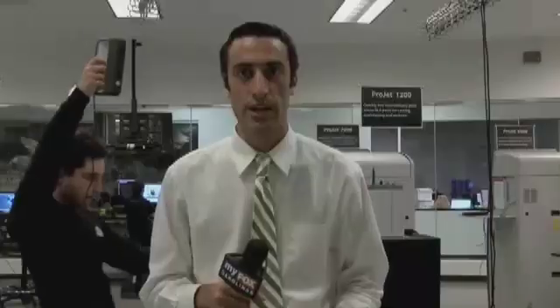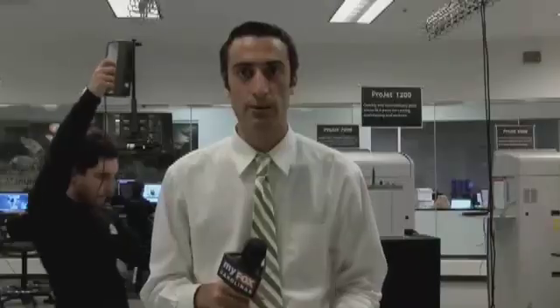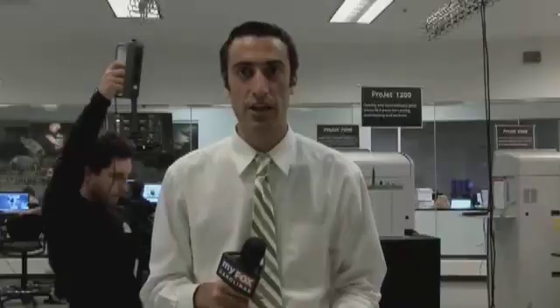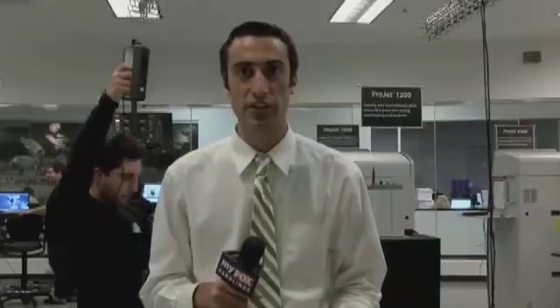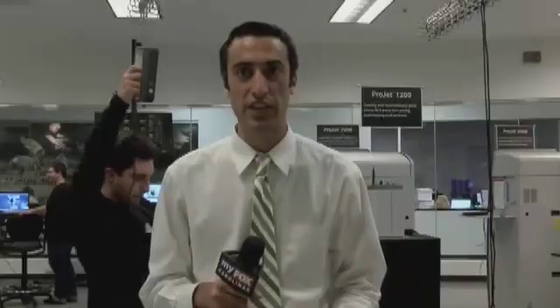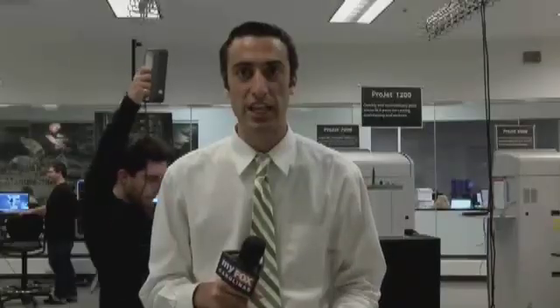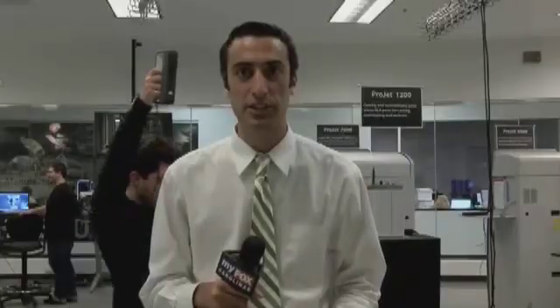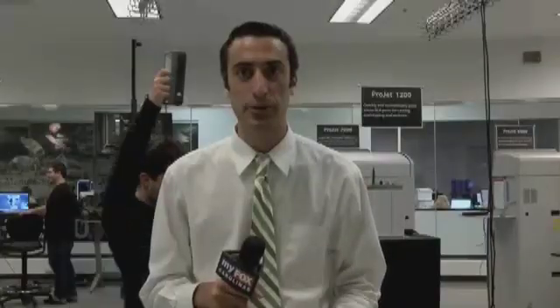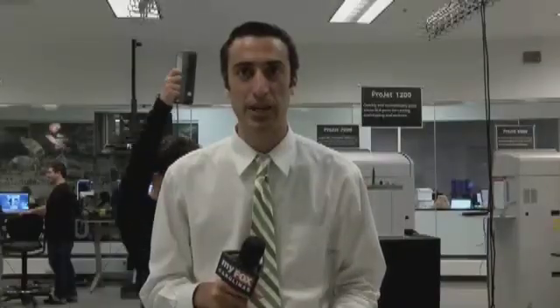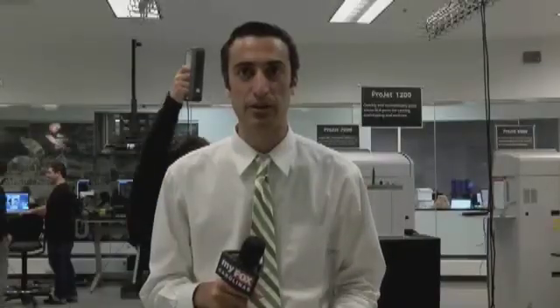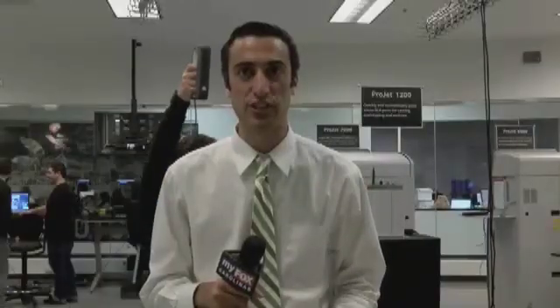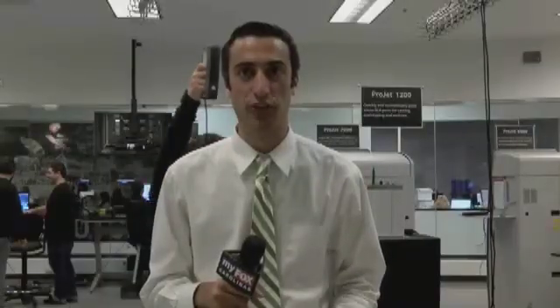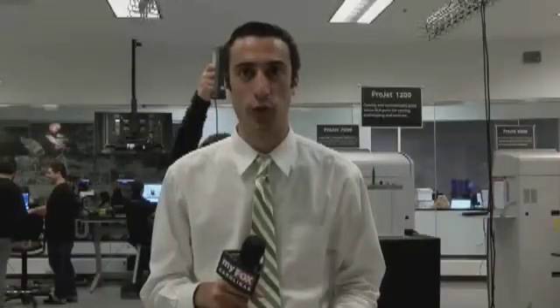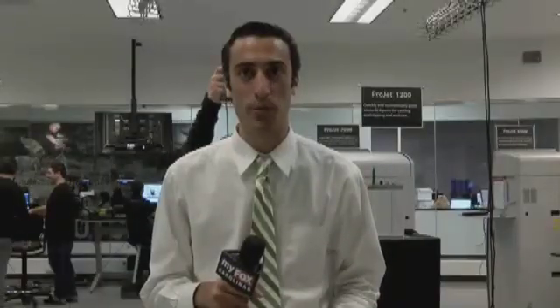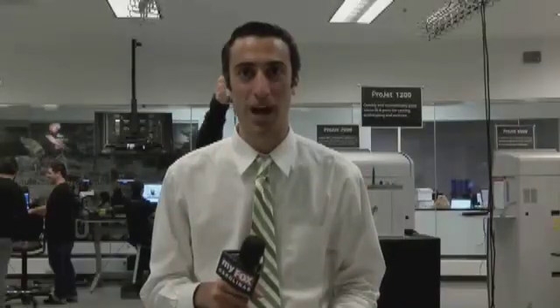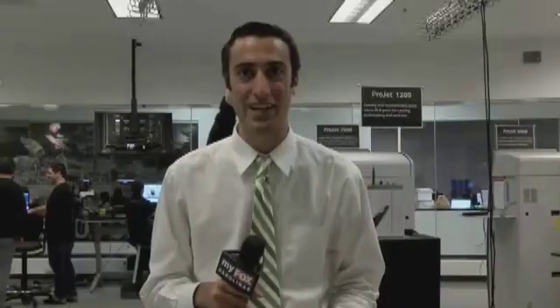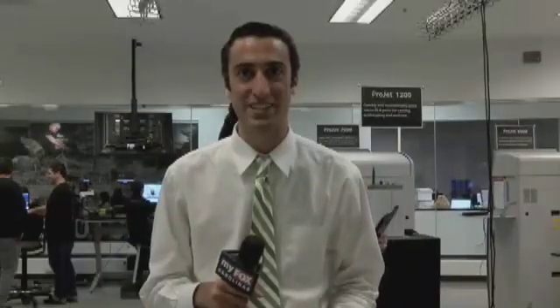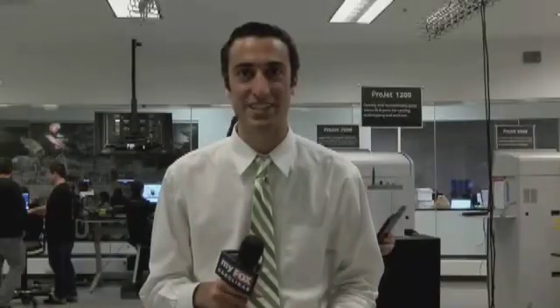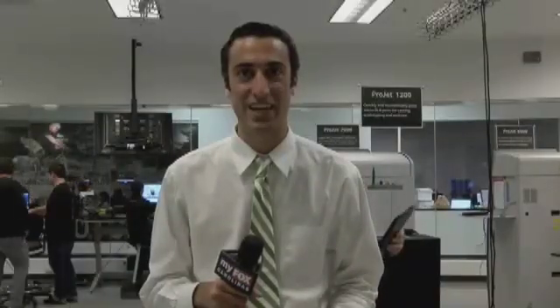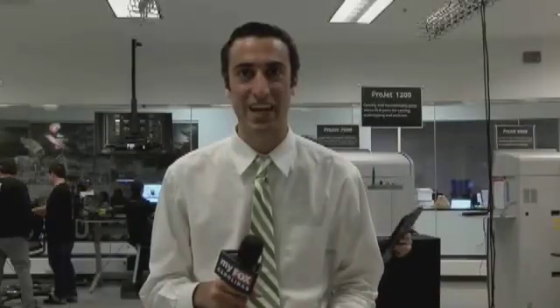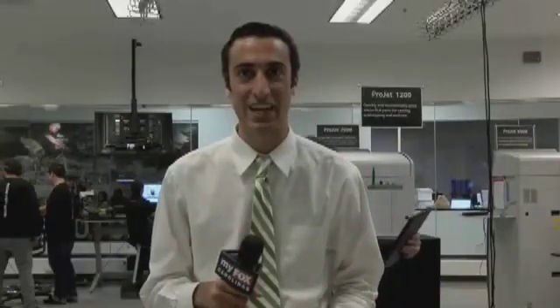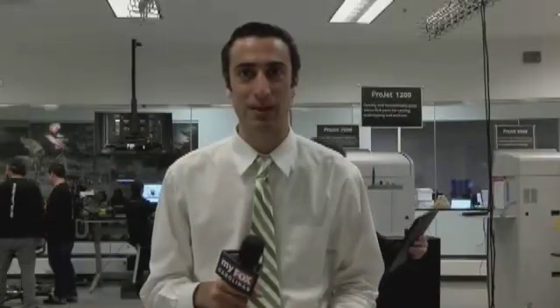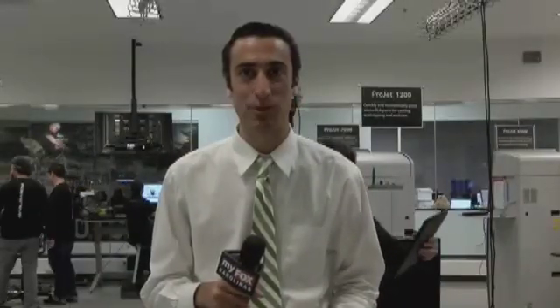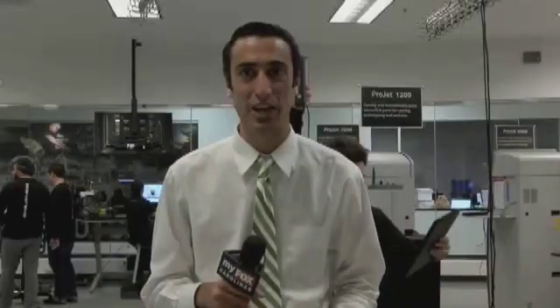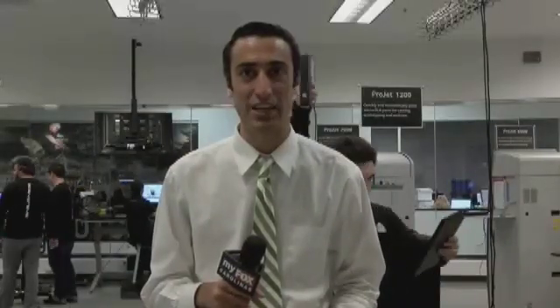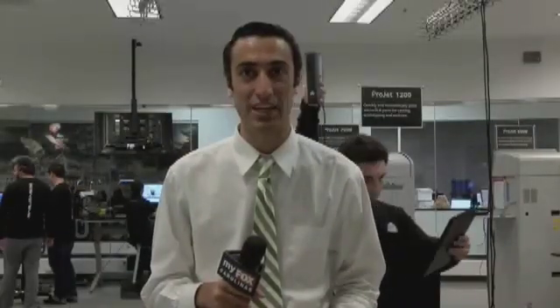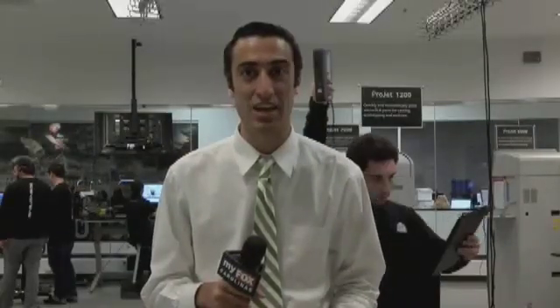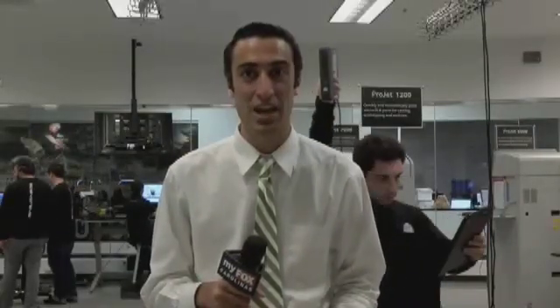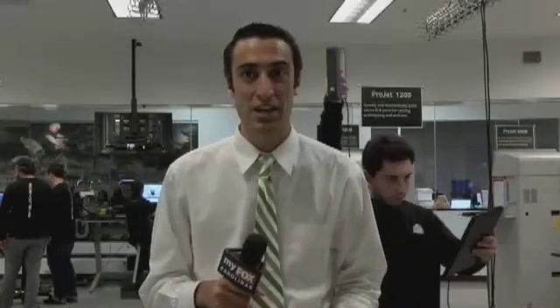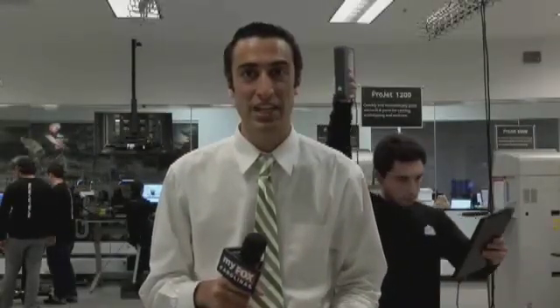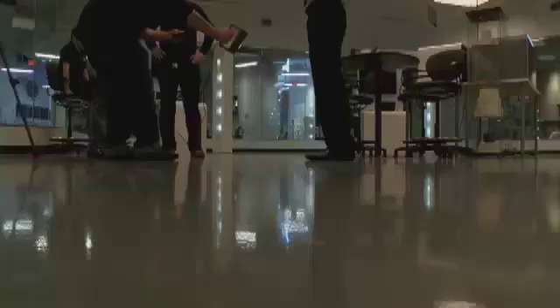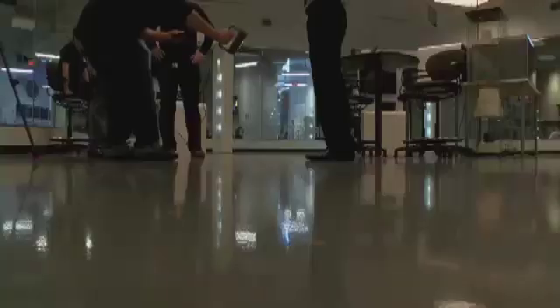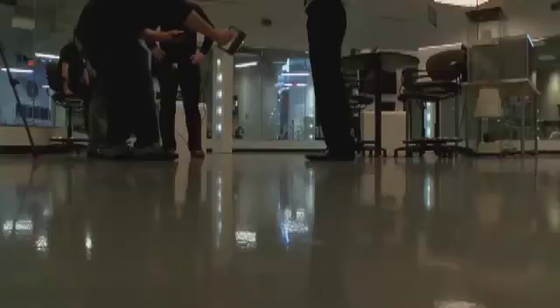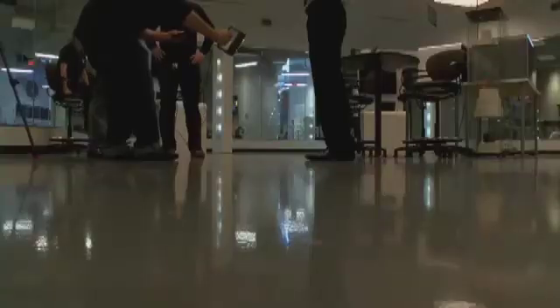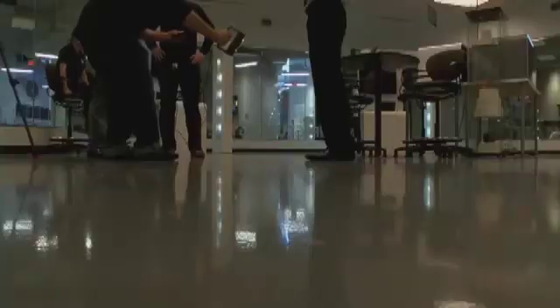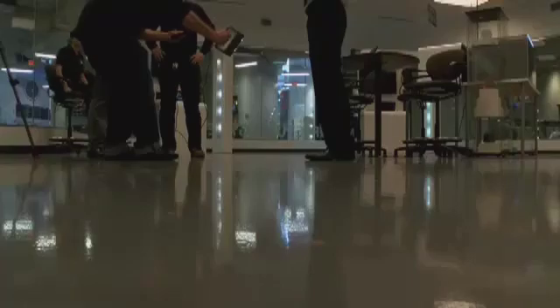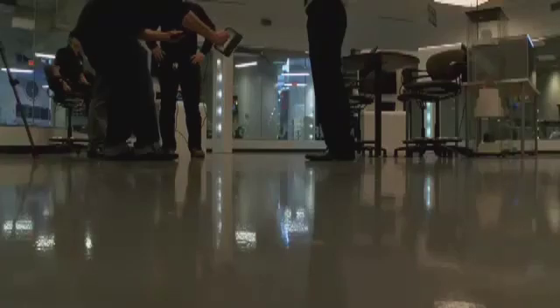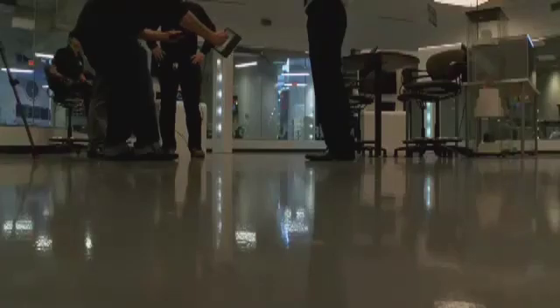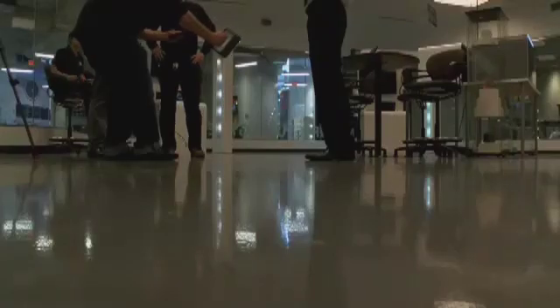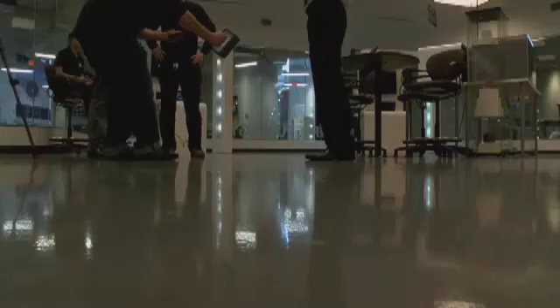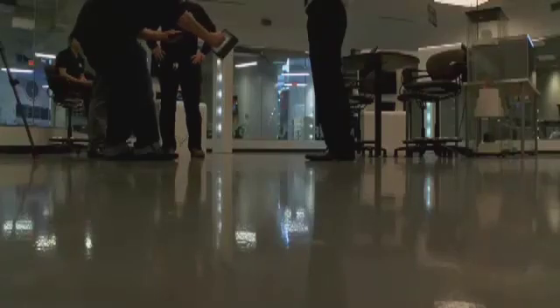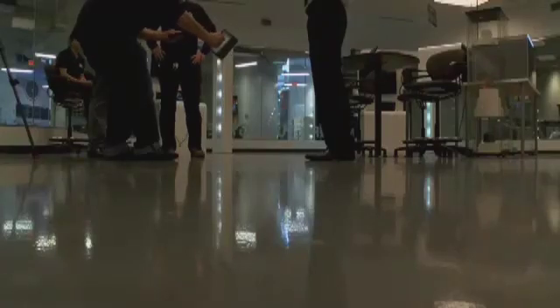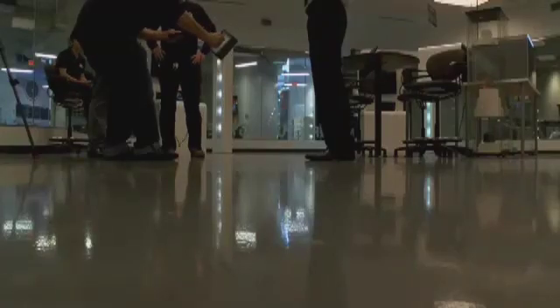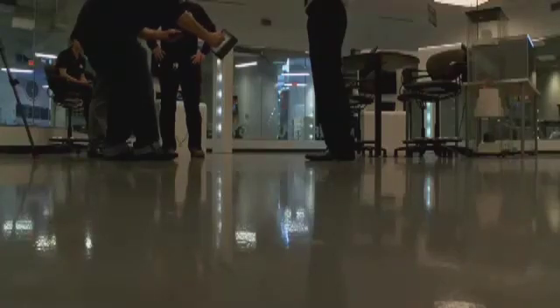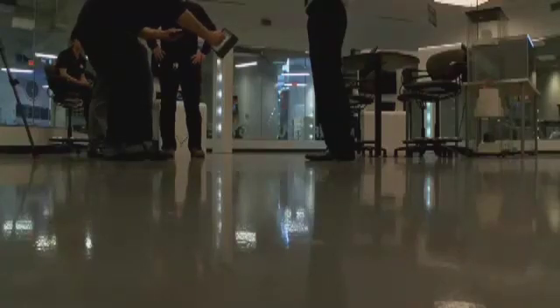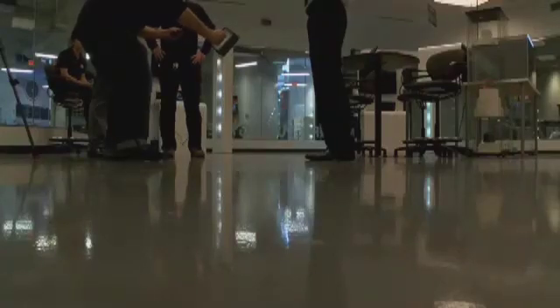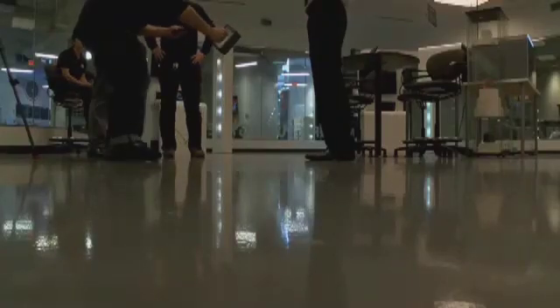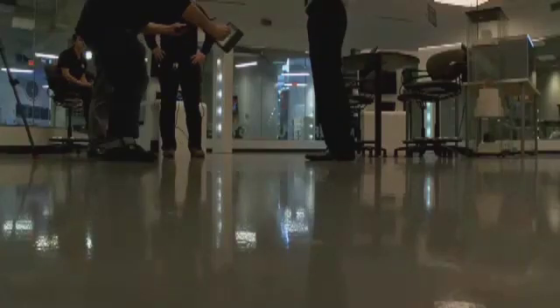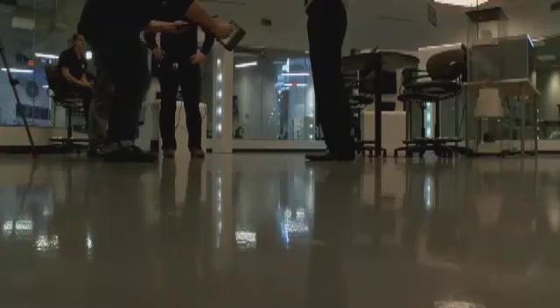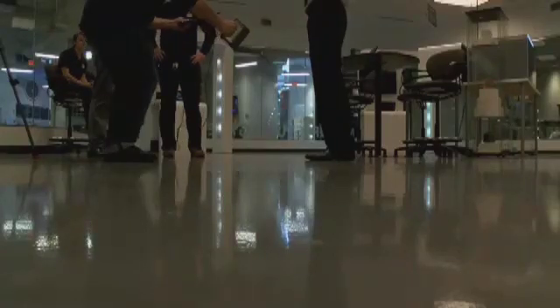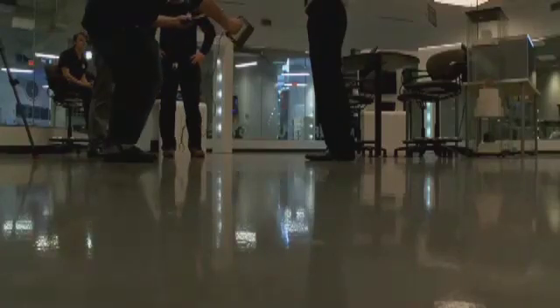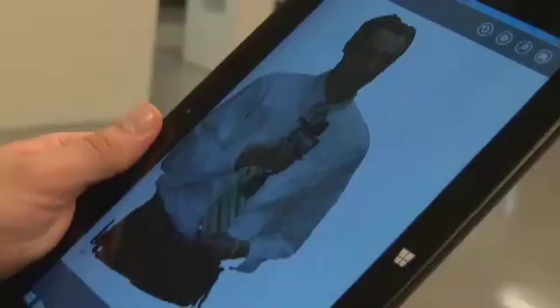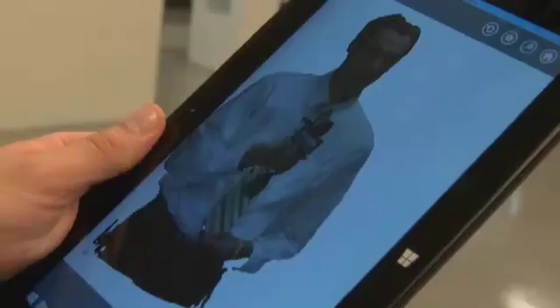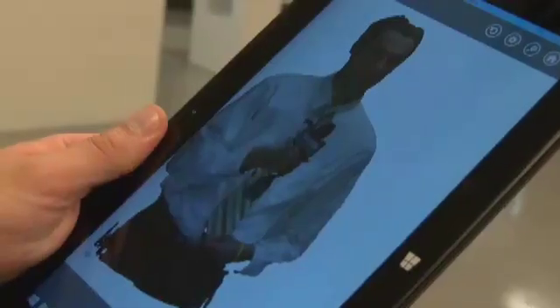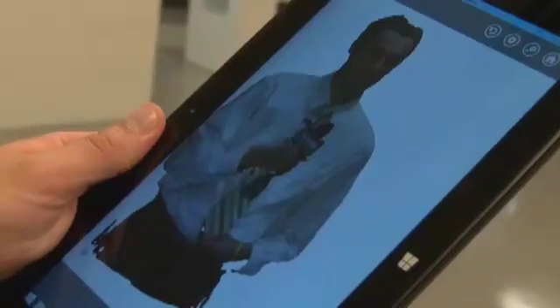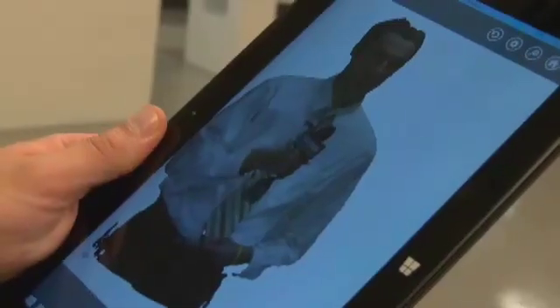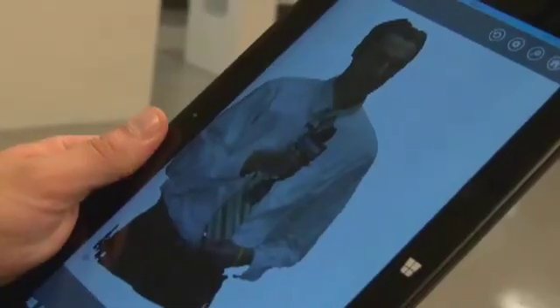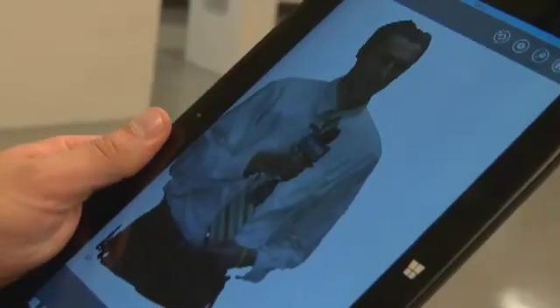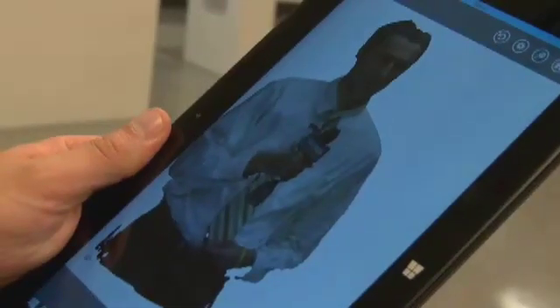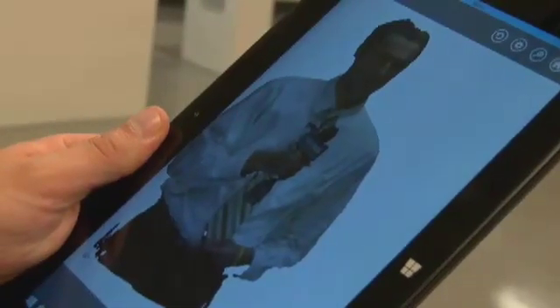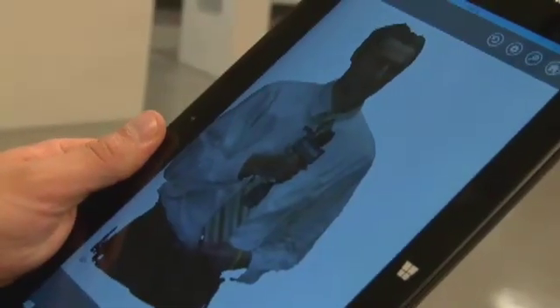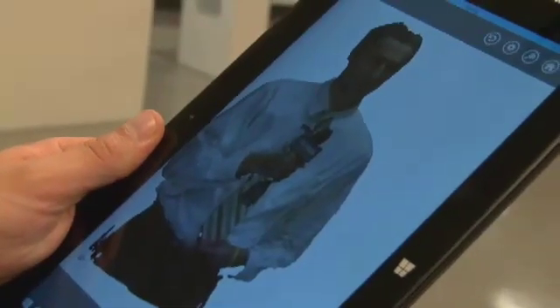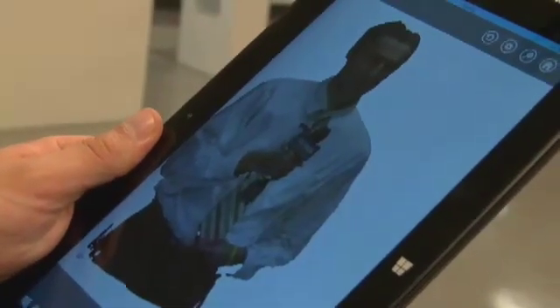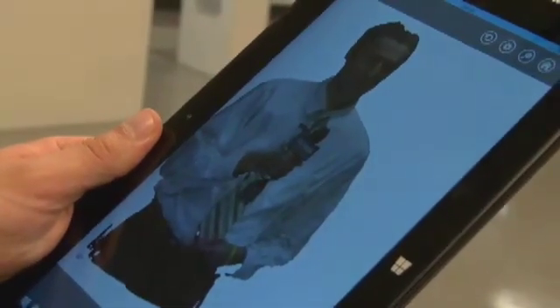Now another thing they do here is full body scanning, where they can take an image of my body and turn it into anything from a toy to an action figure.